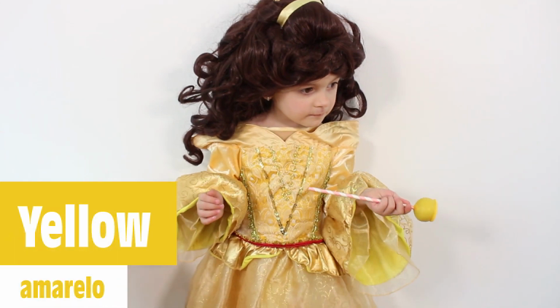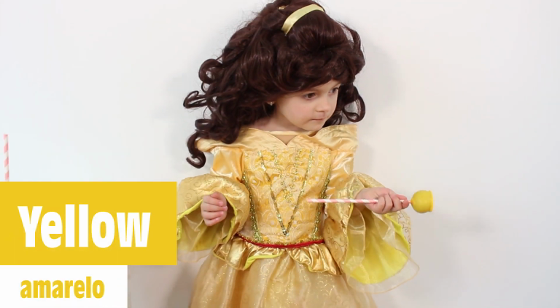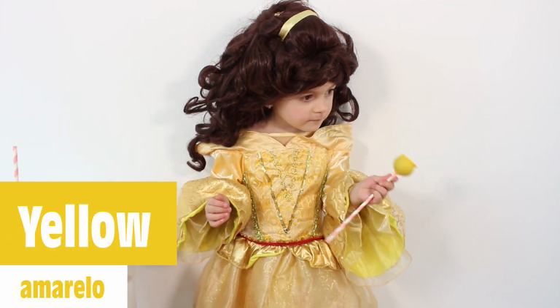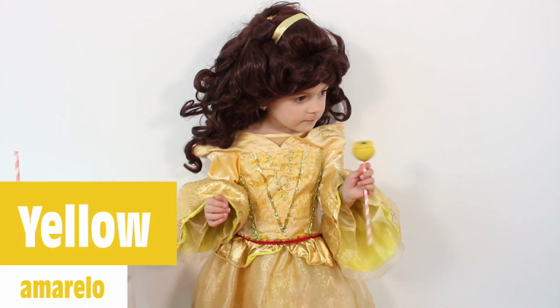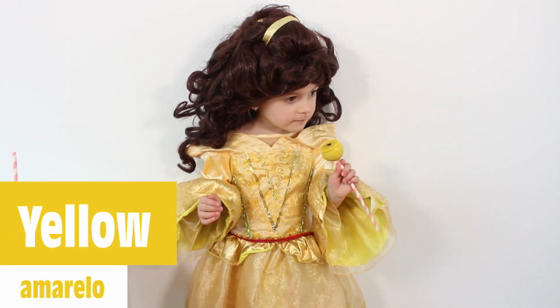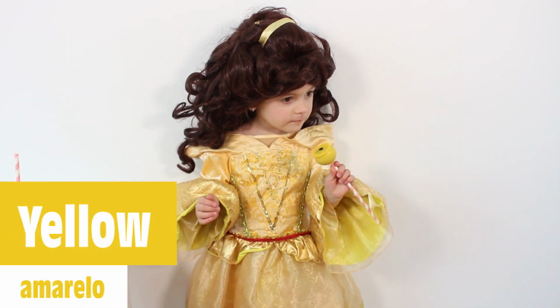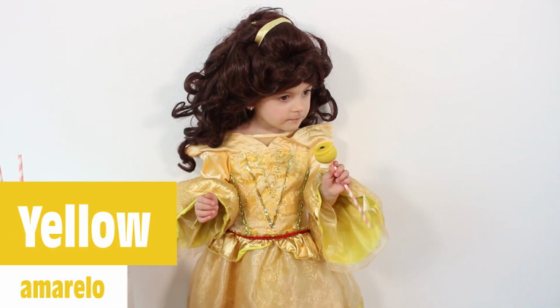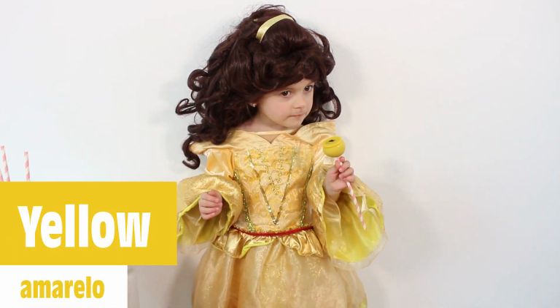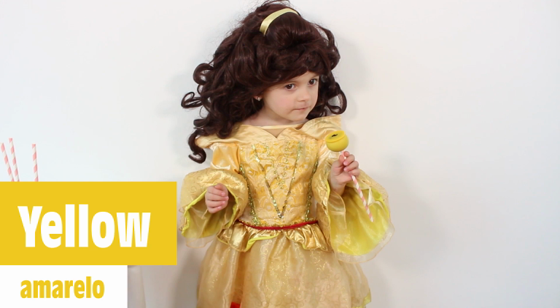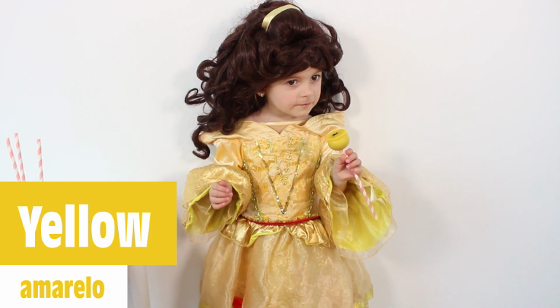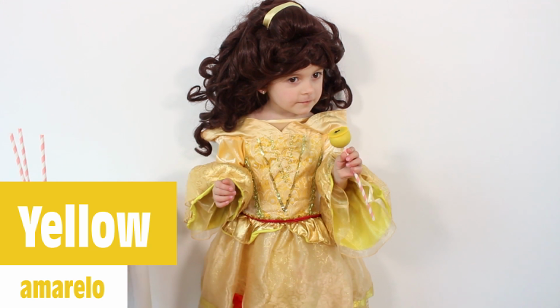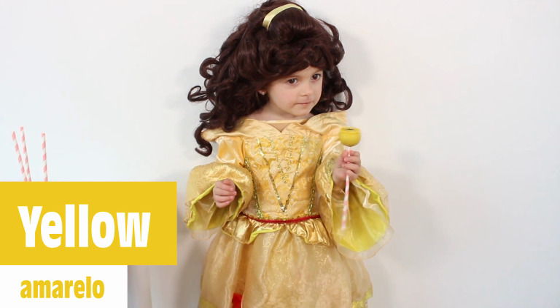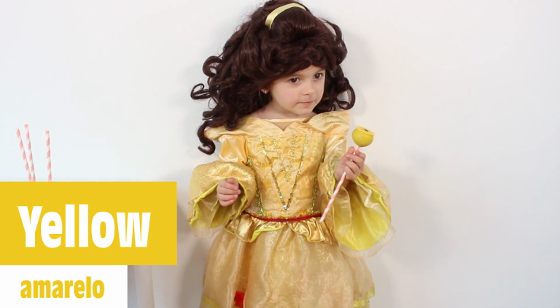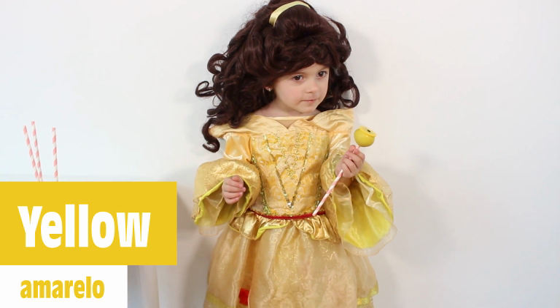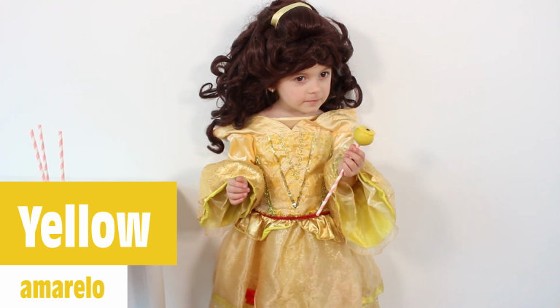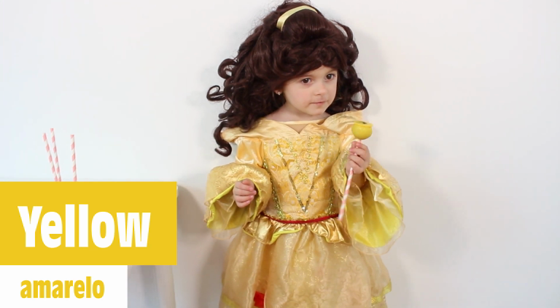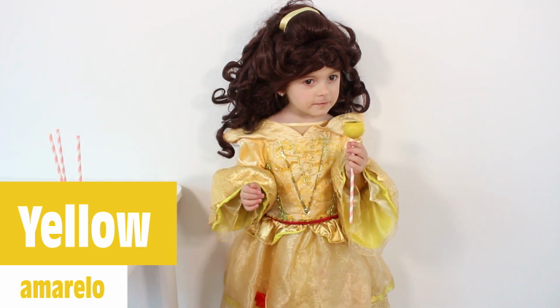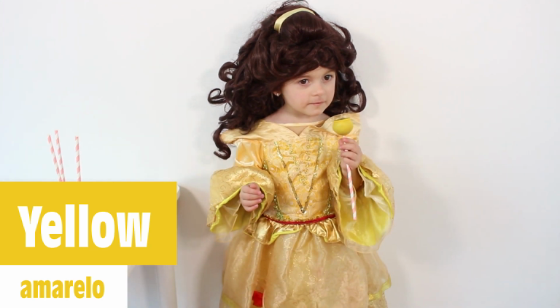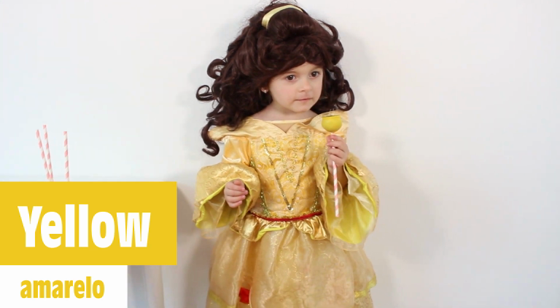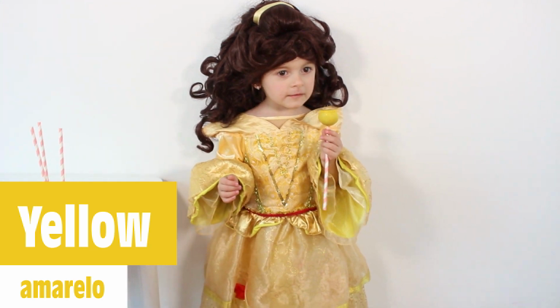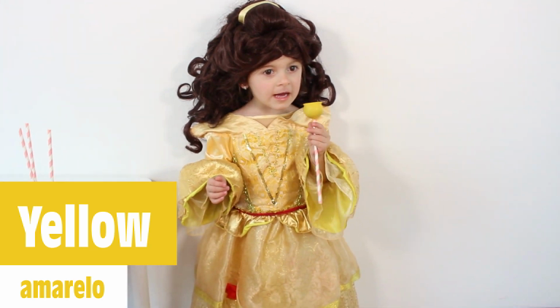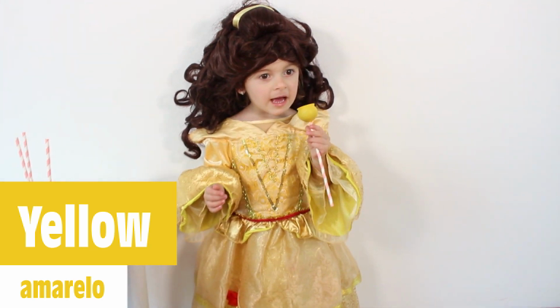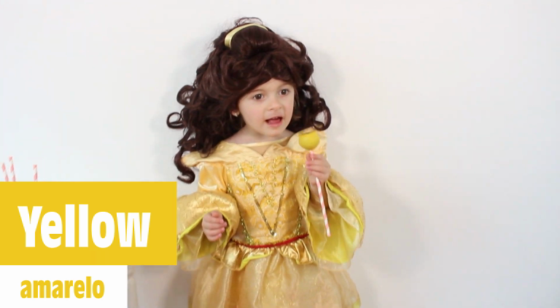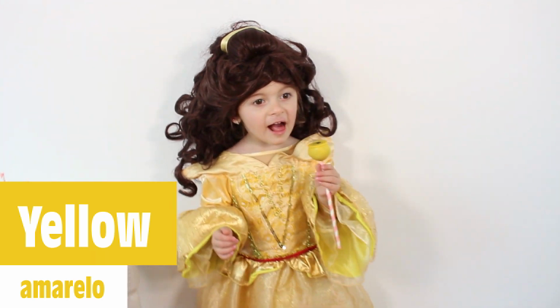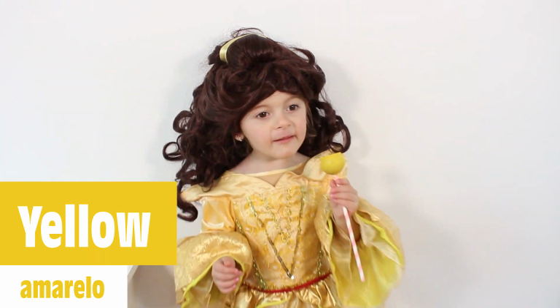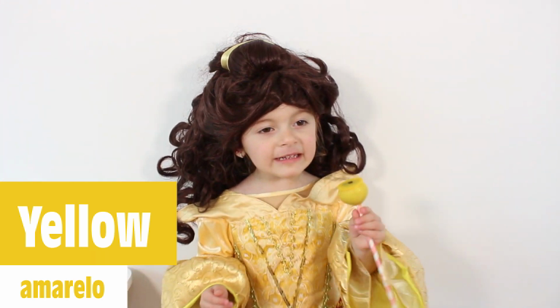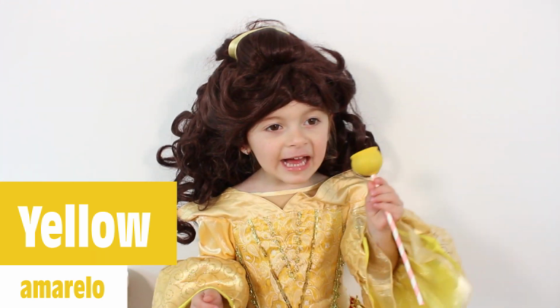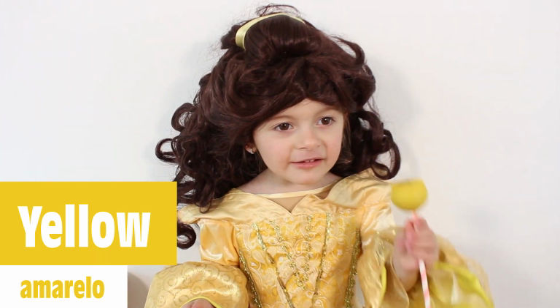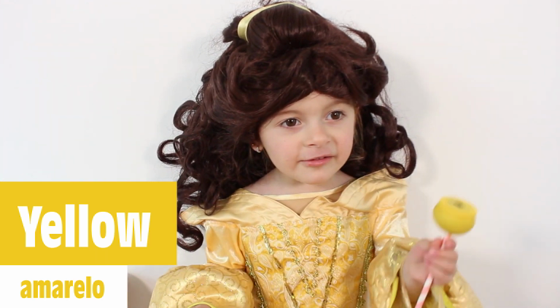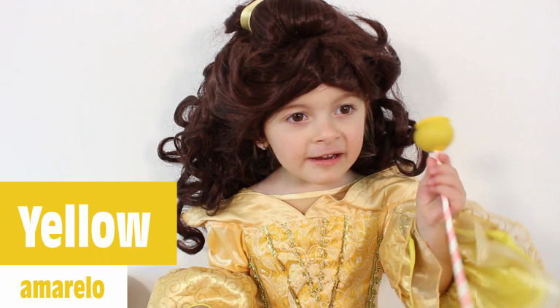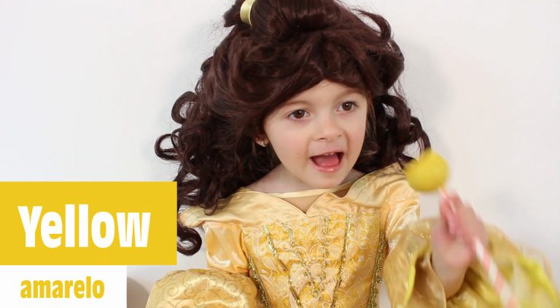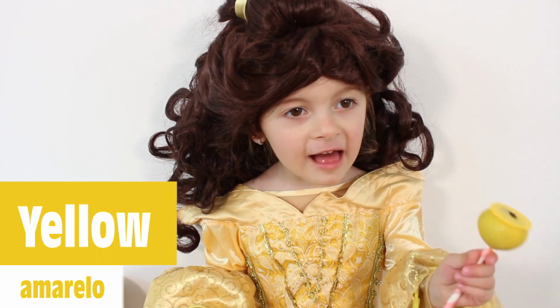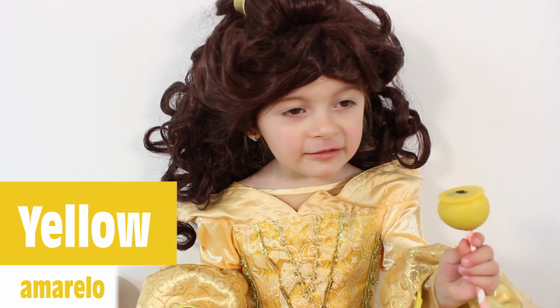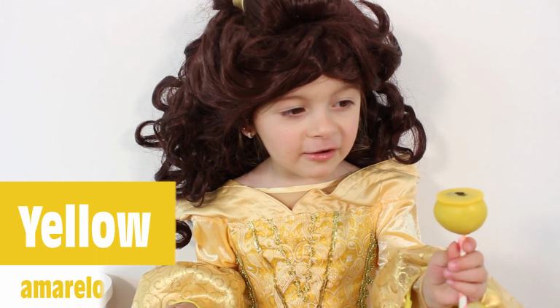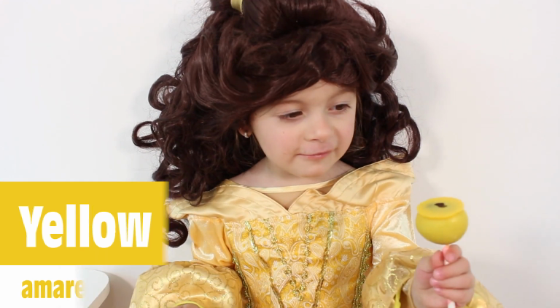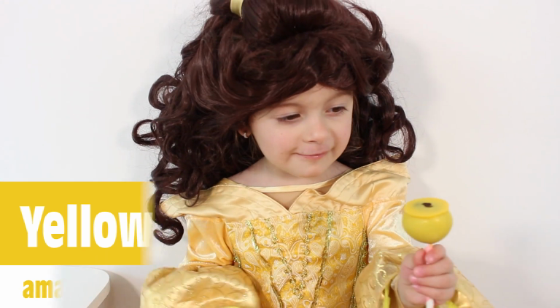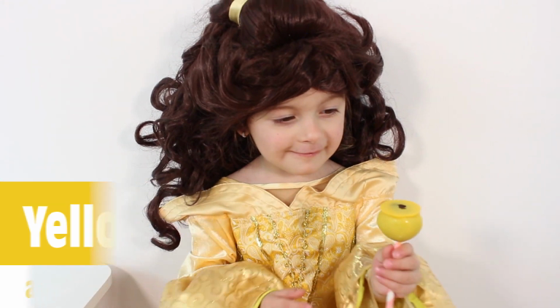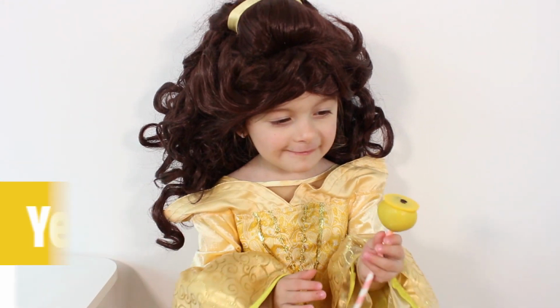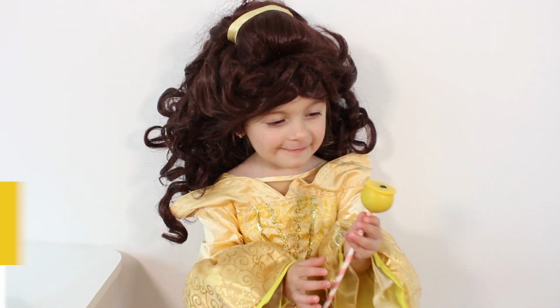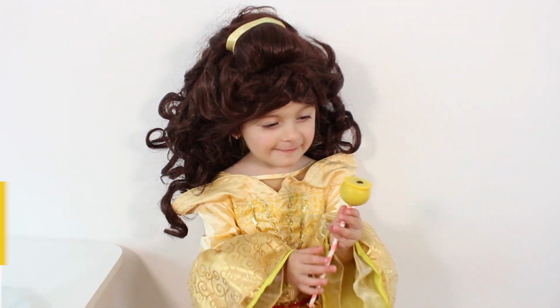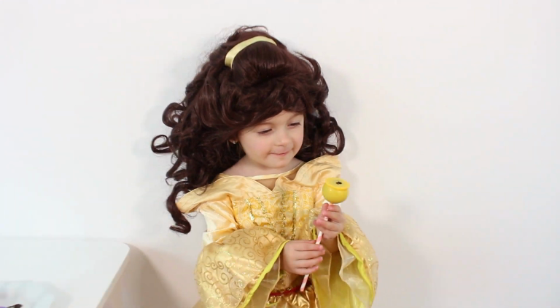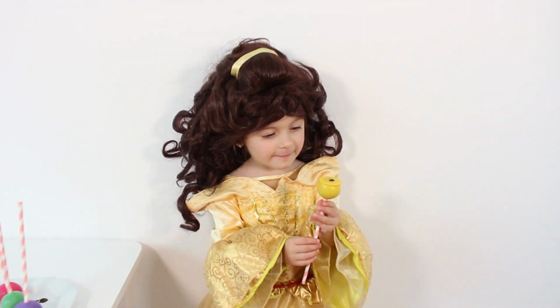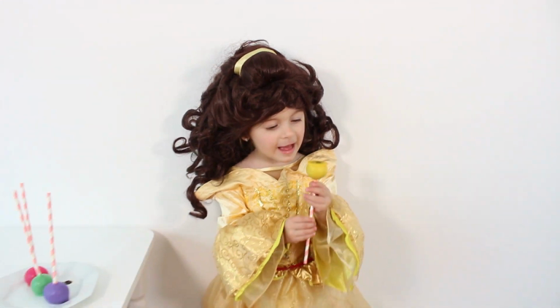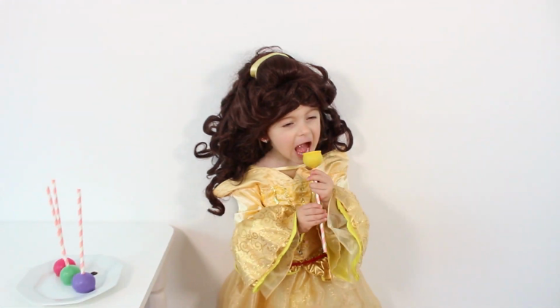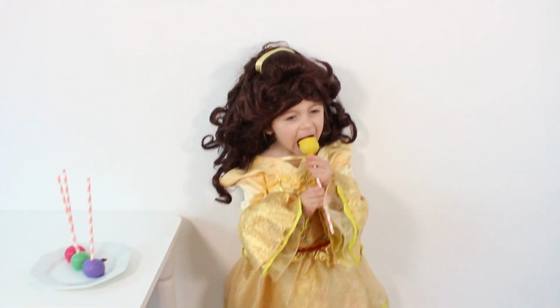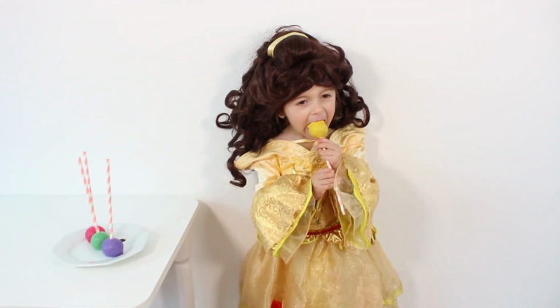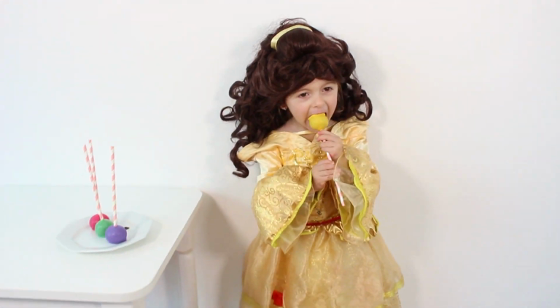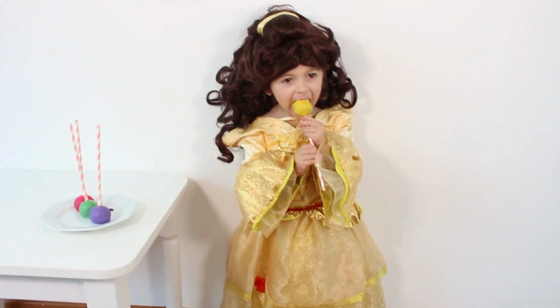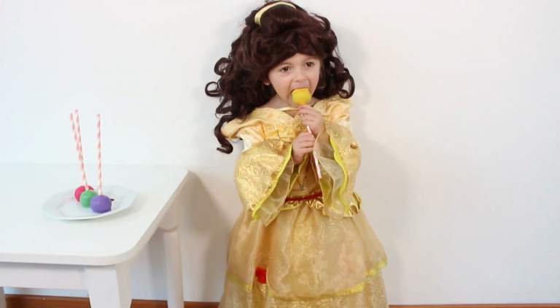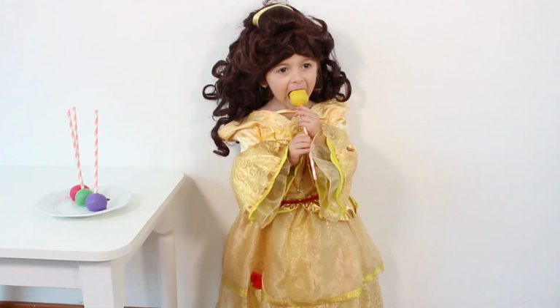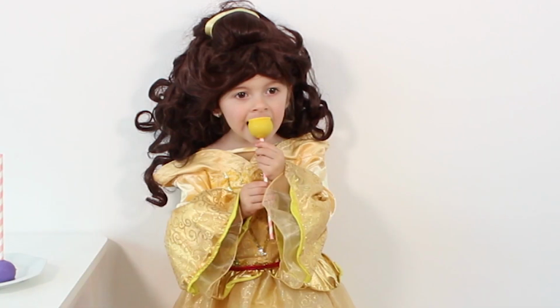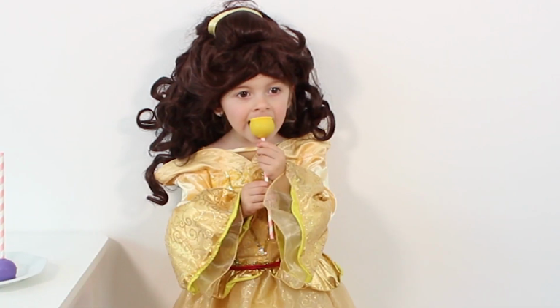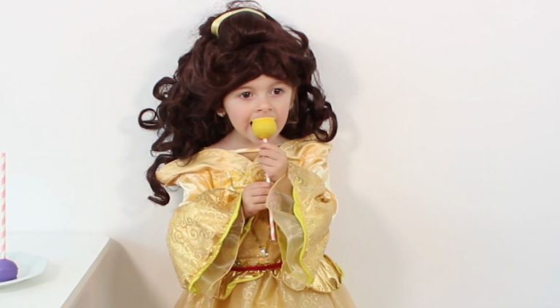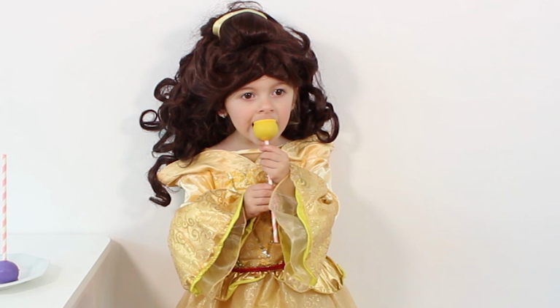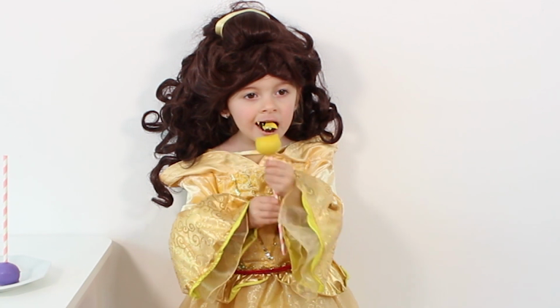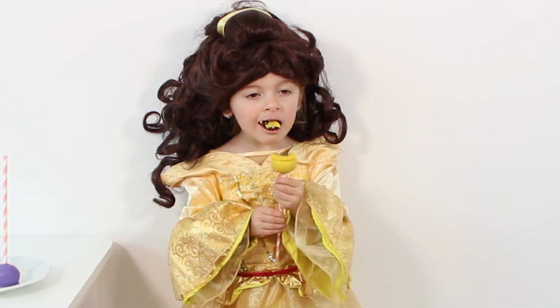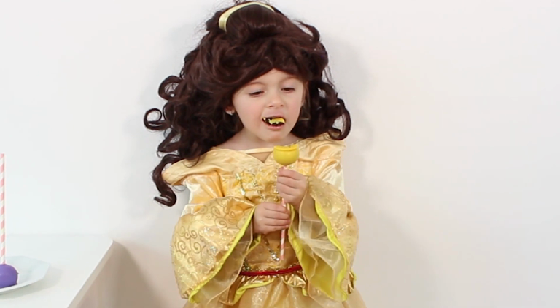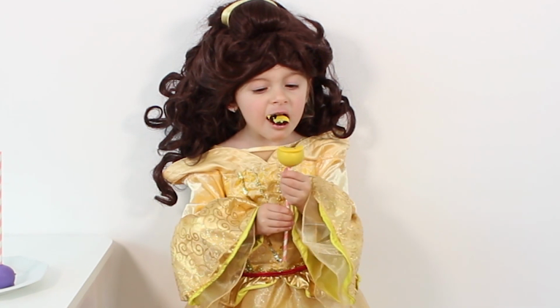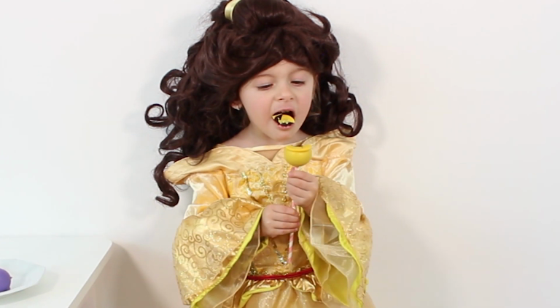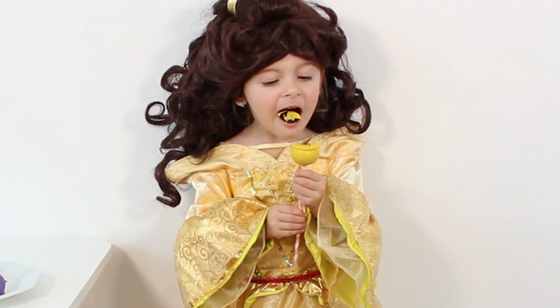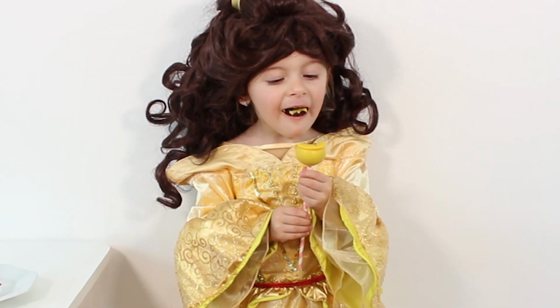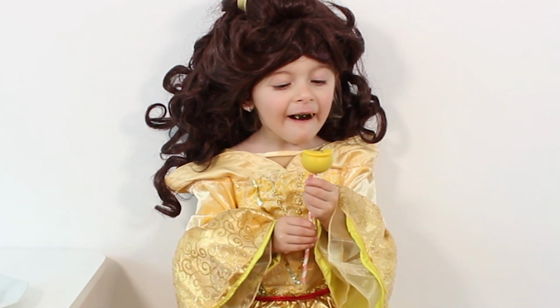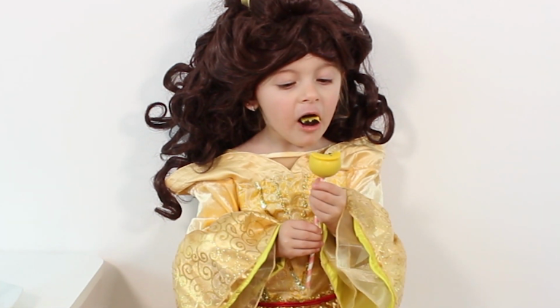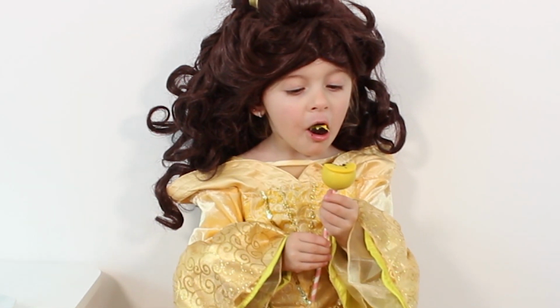Do you know what color this is? I love yellow. This is yellow. This is yellow.